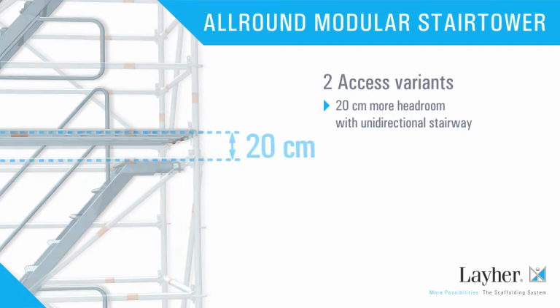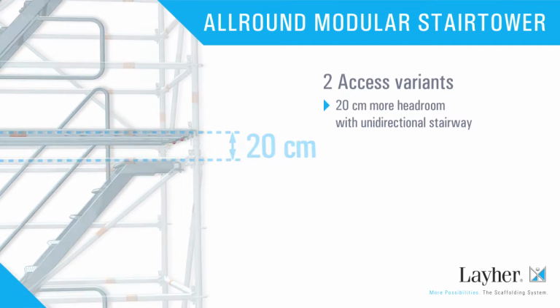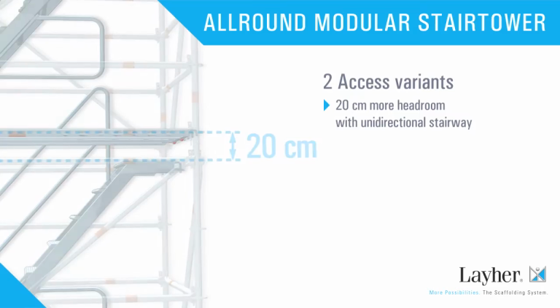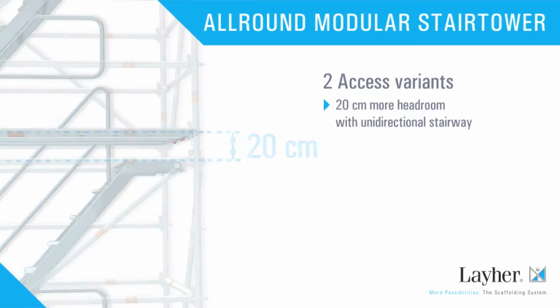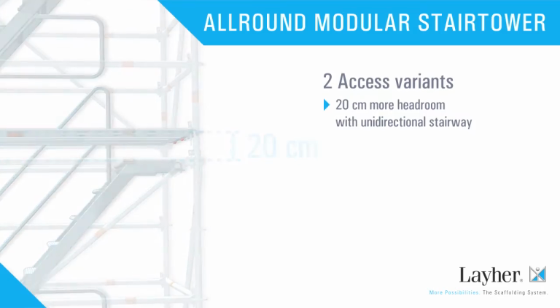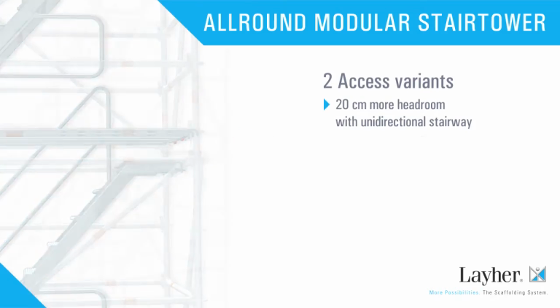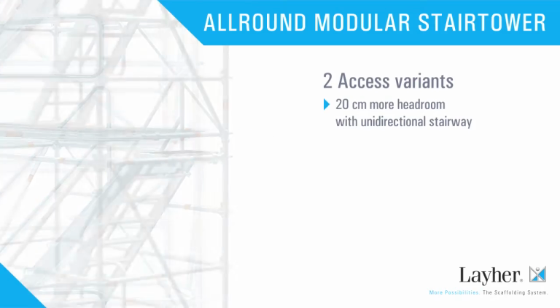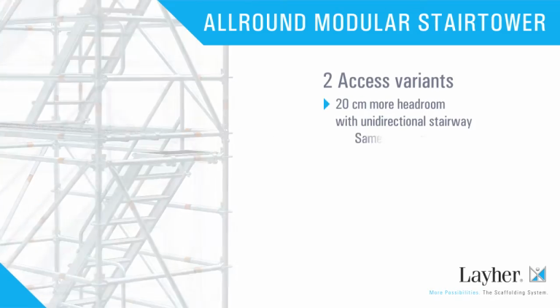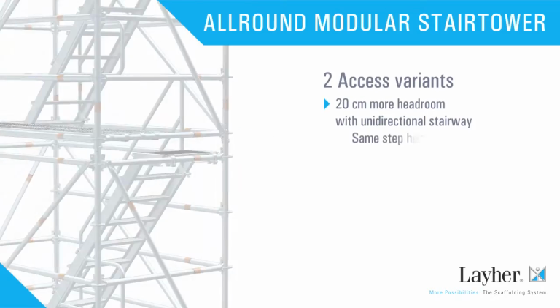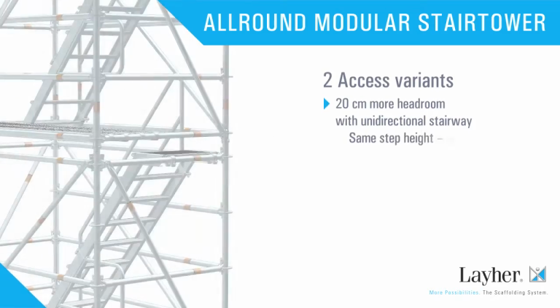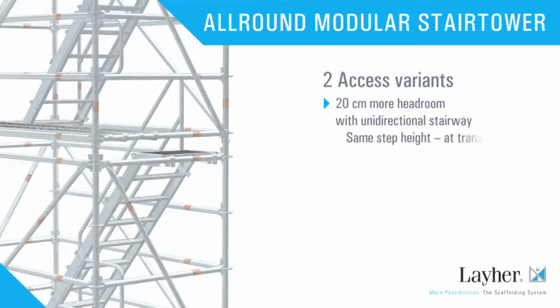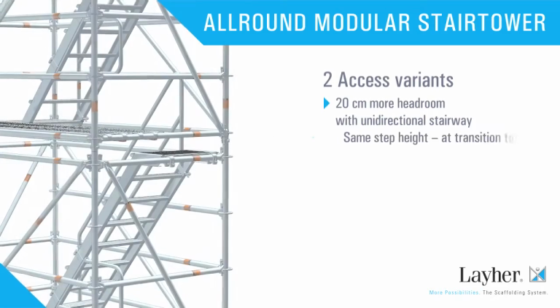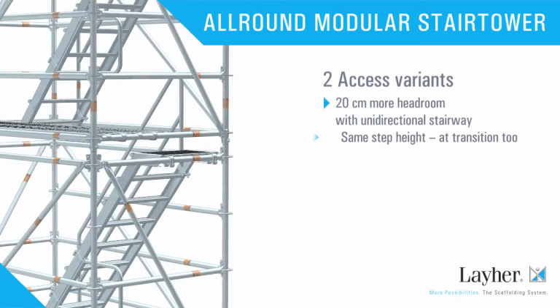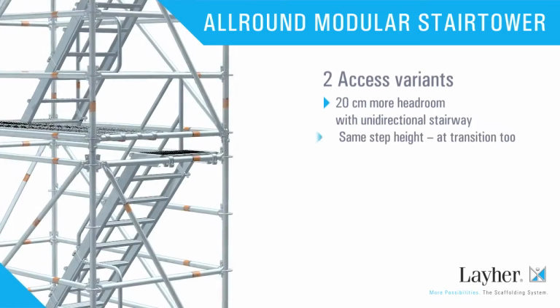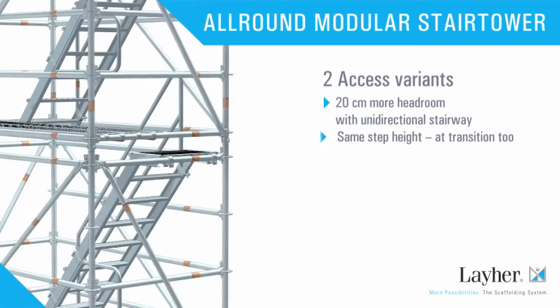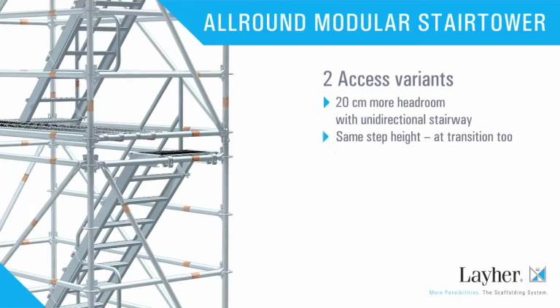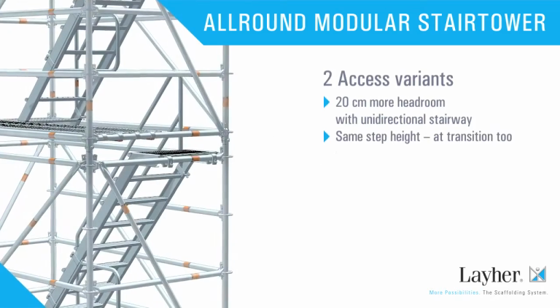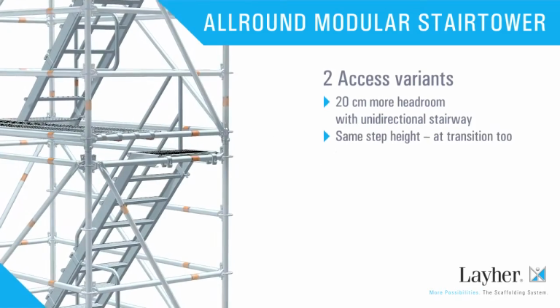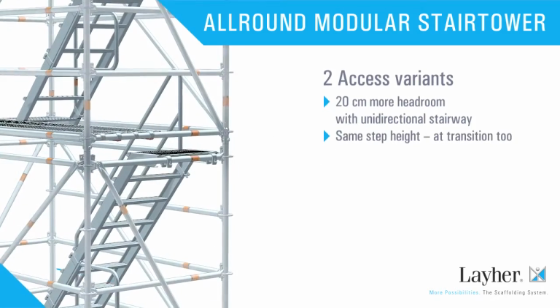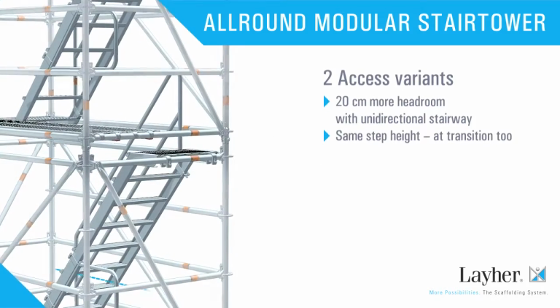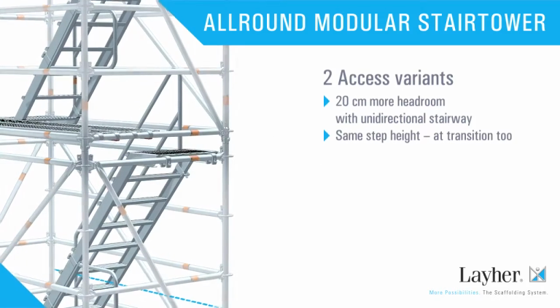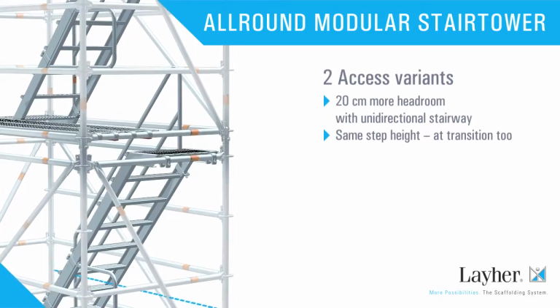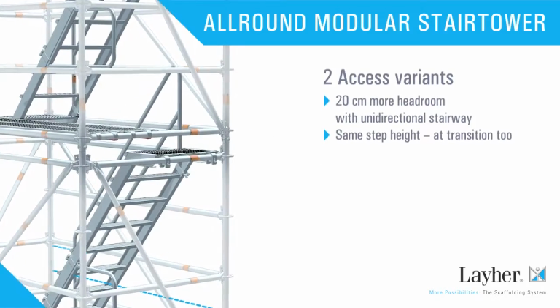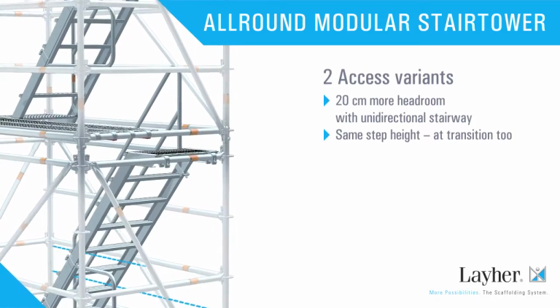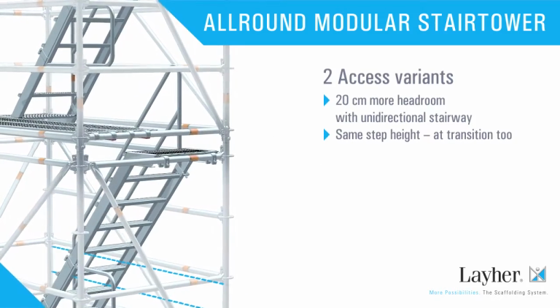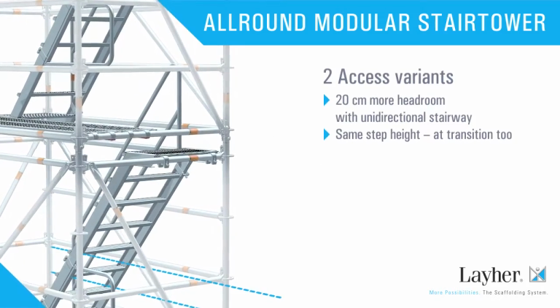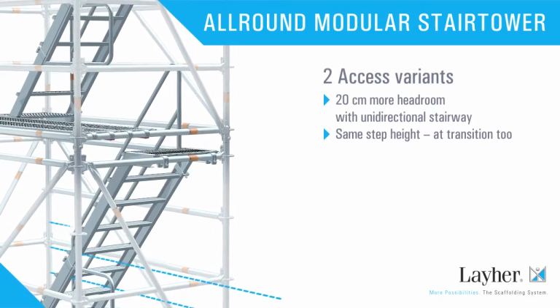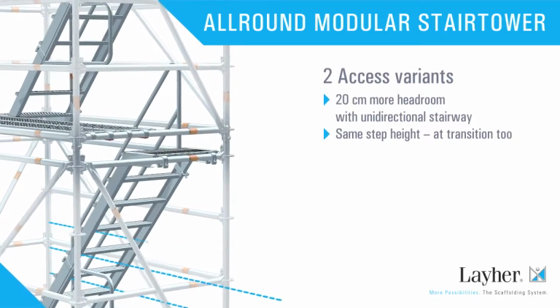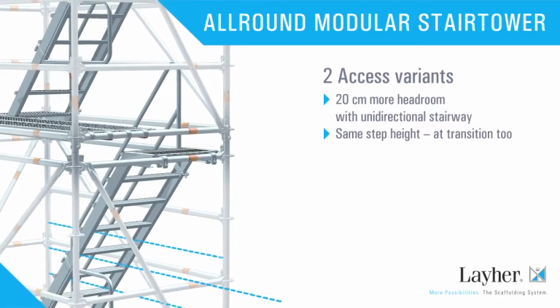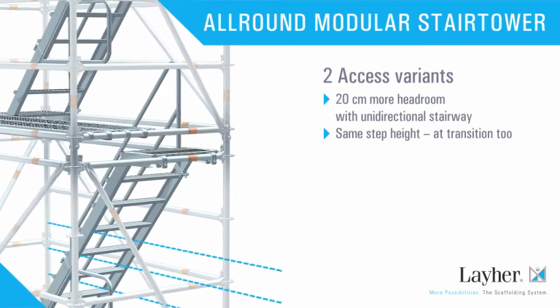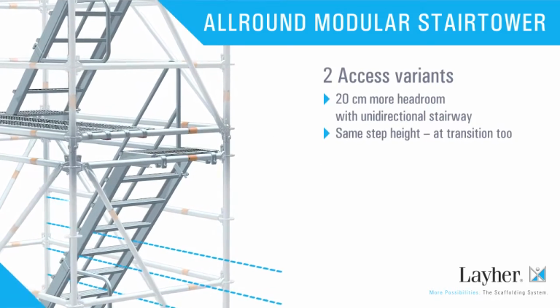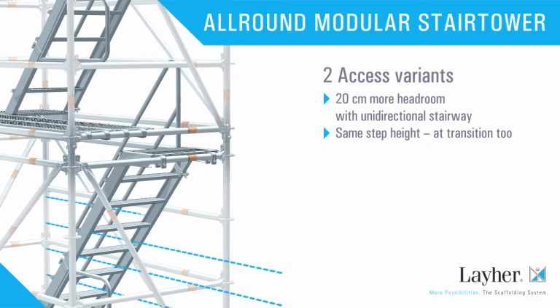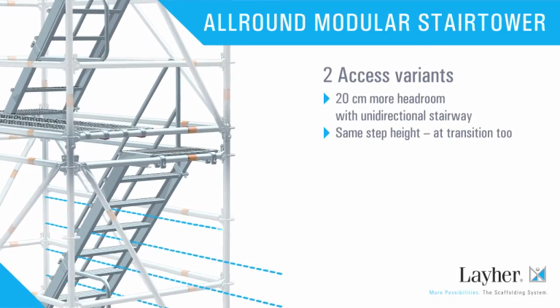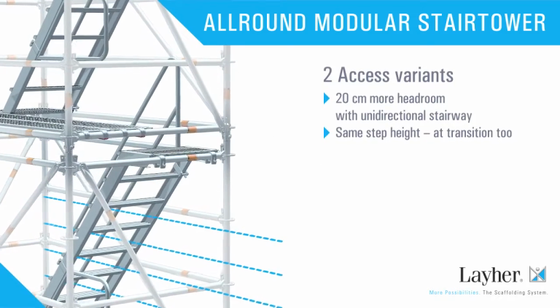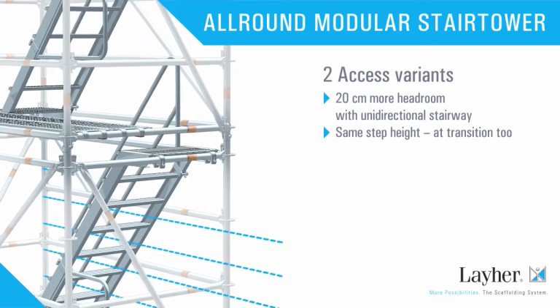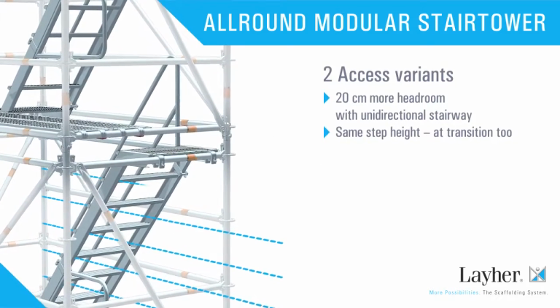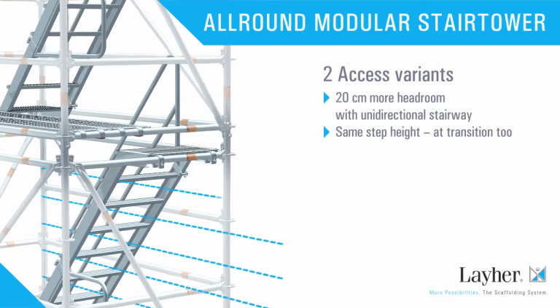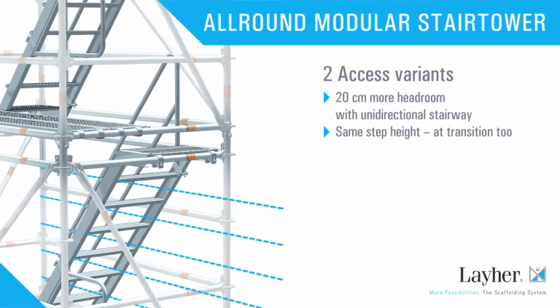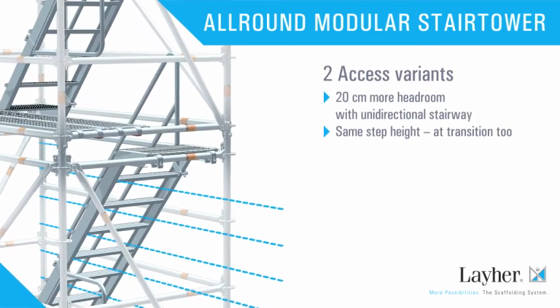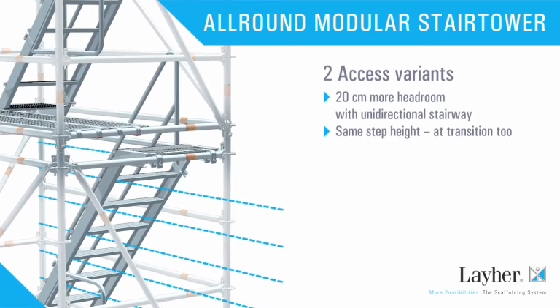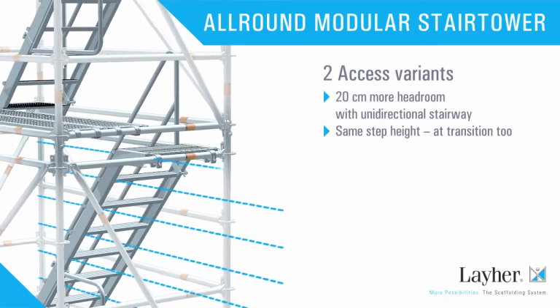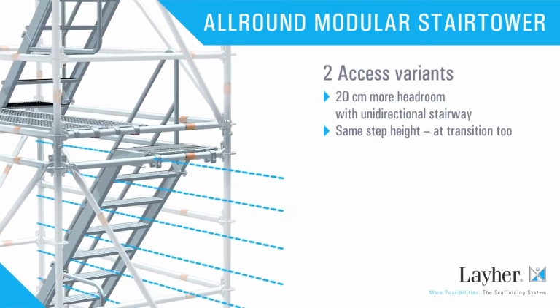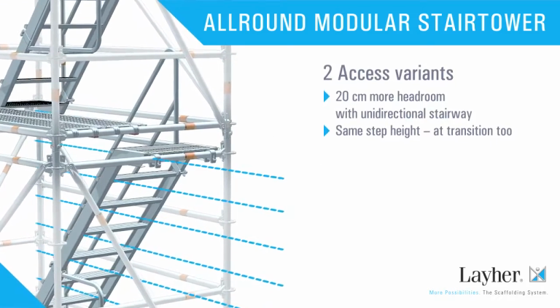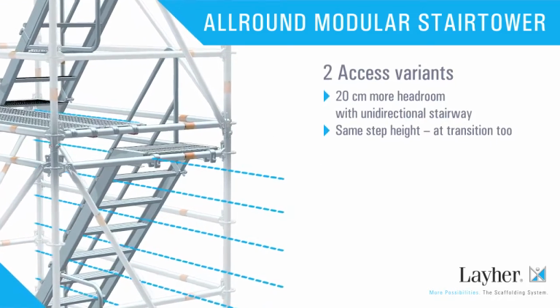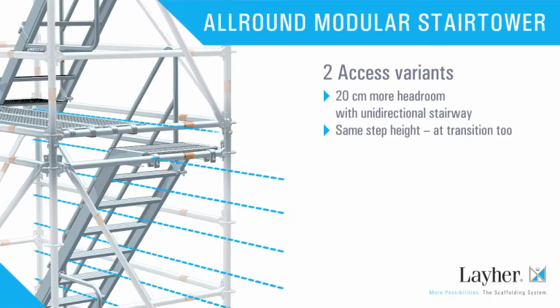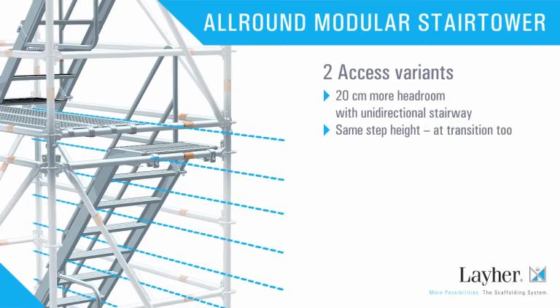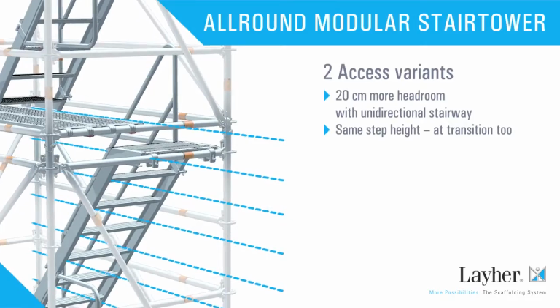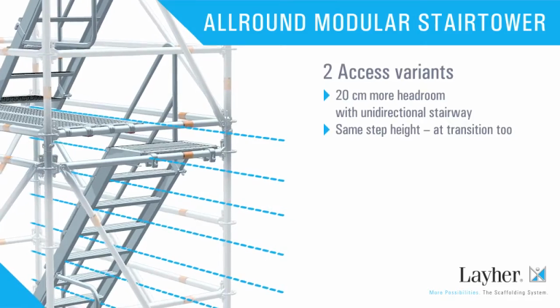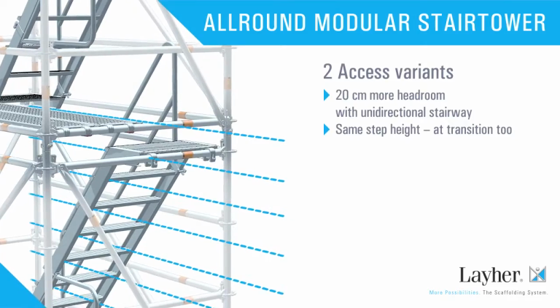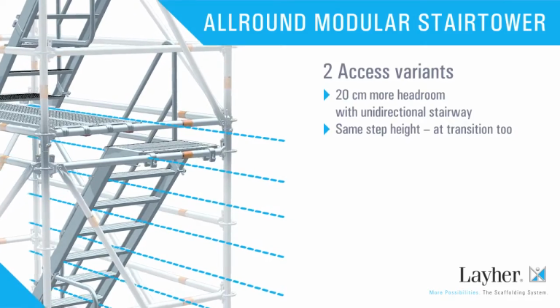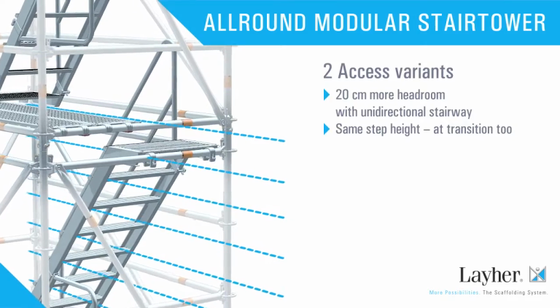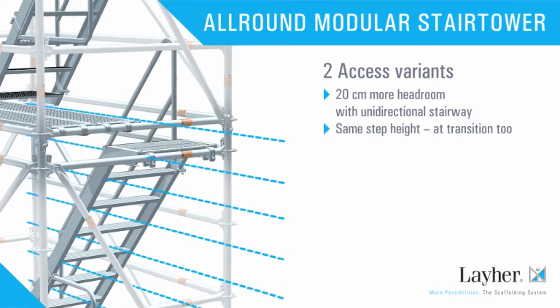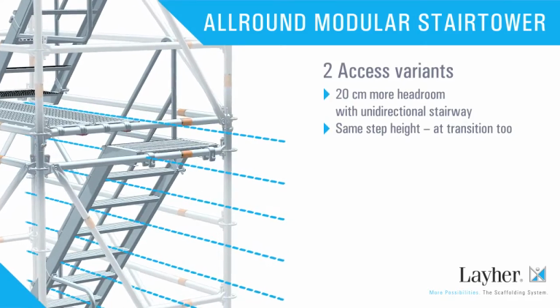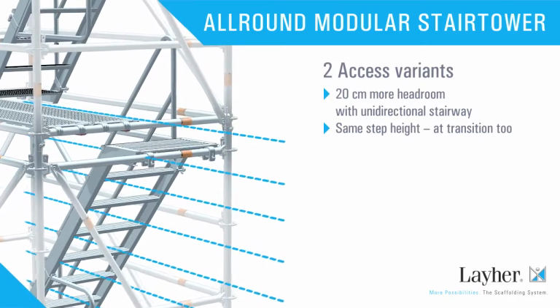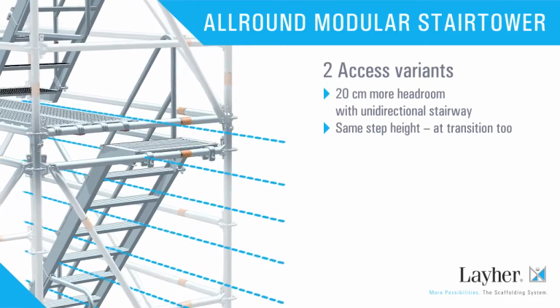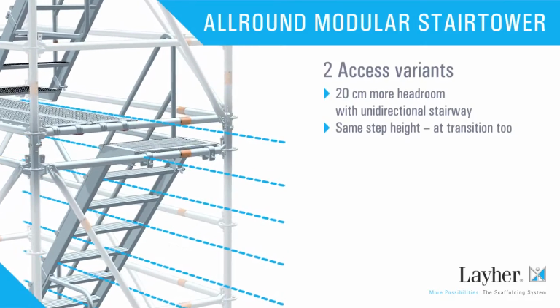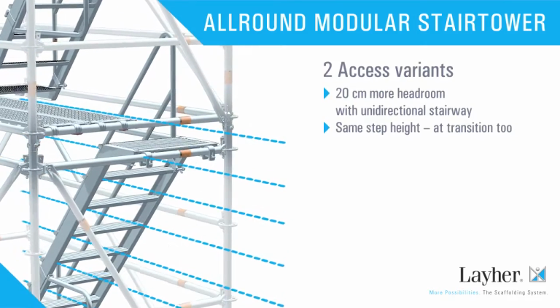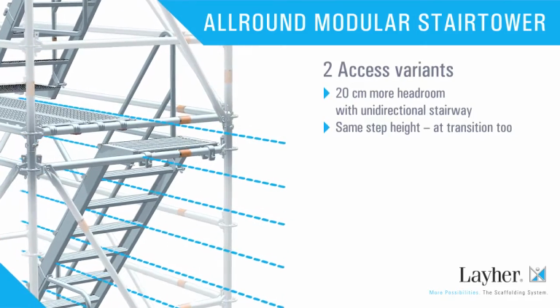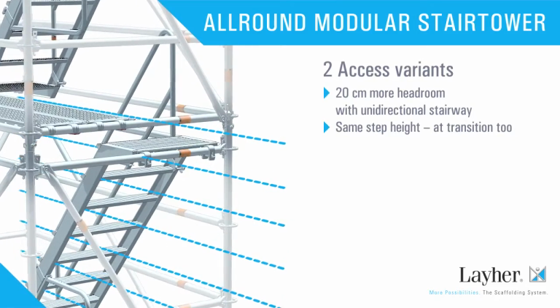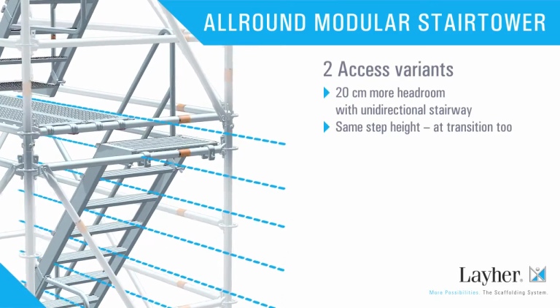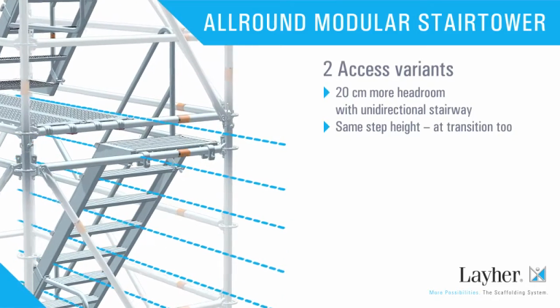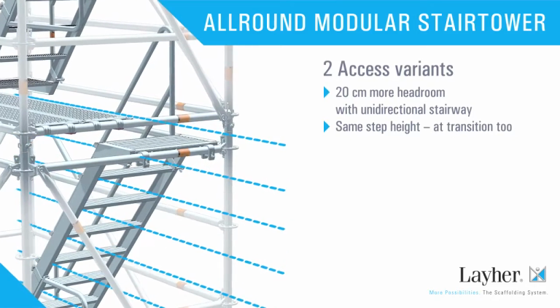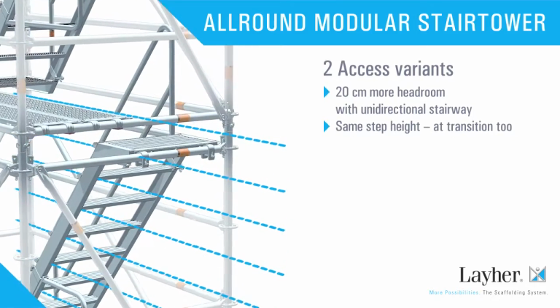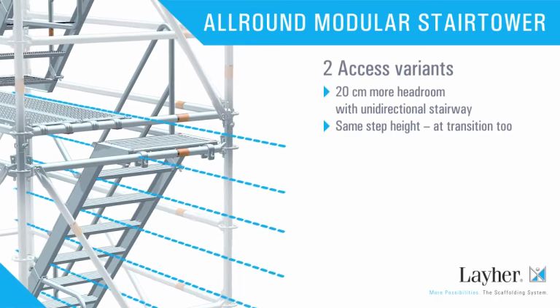And to make access even safer and to make sure that nobody gets out of step, all the steps have the same height — at the transition too.